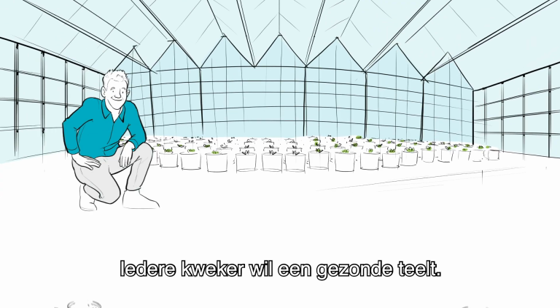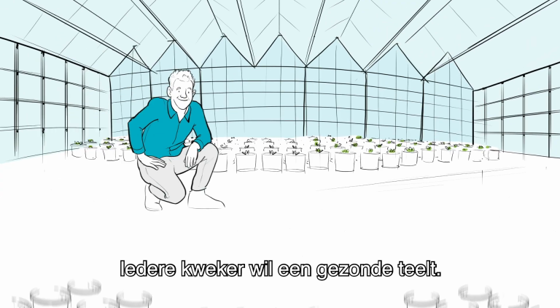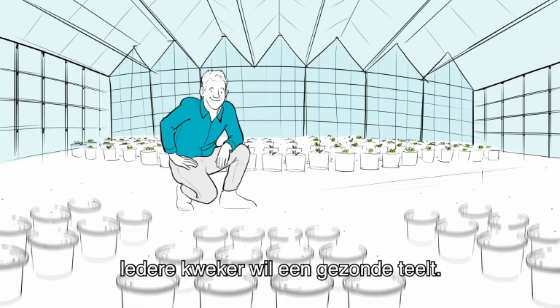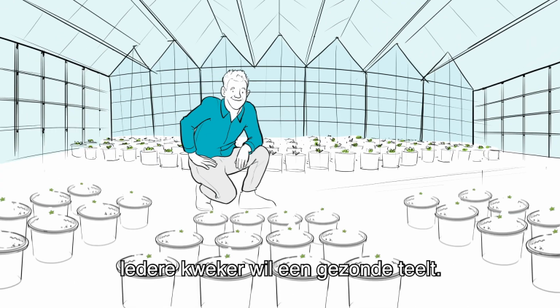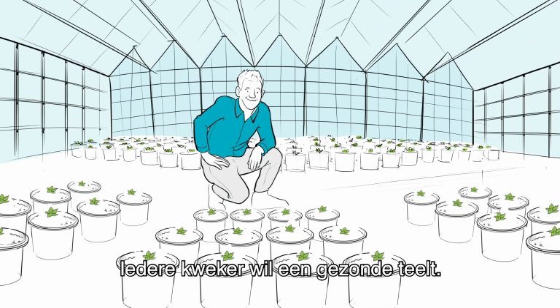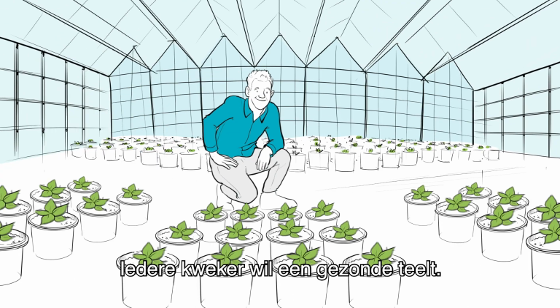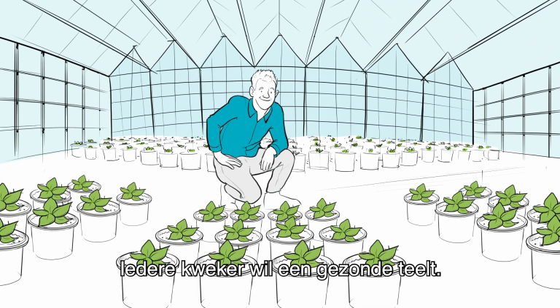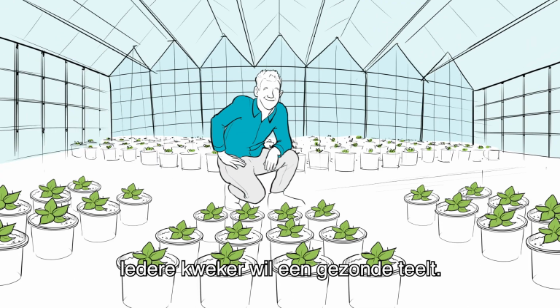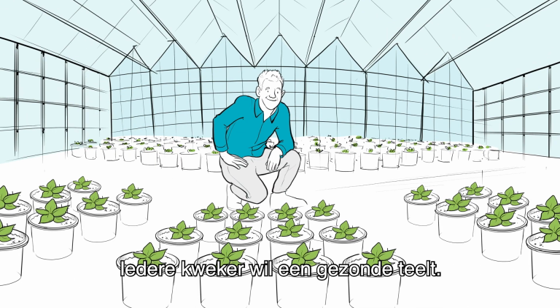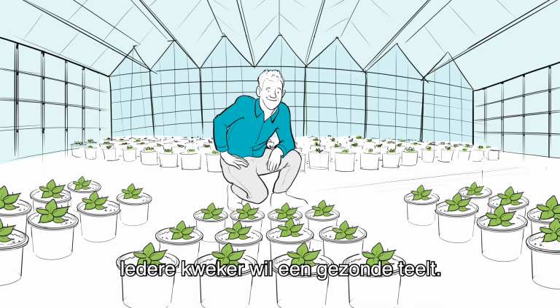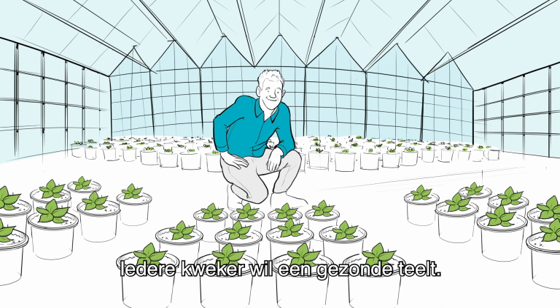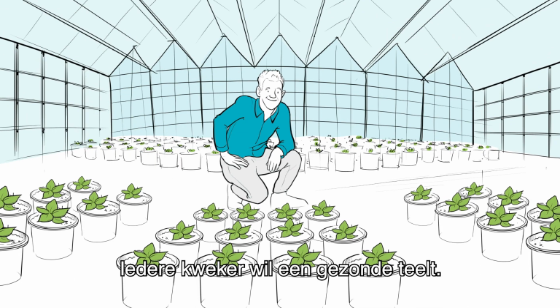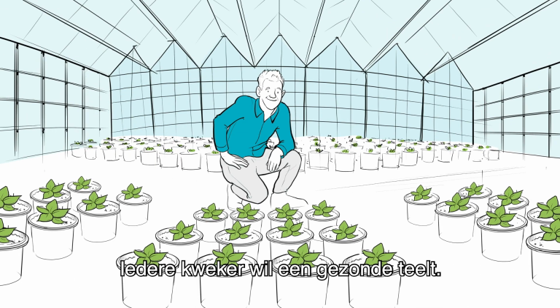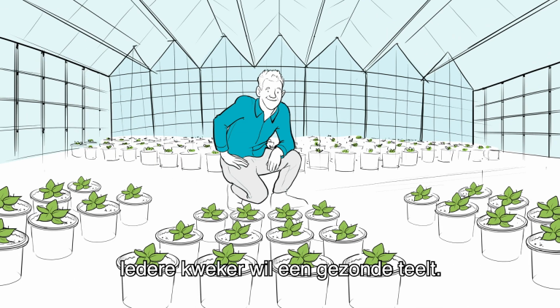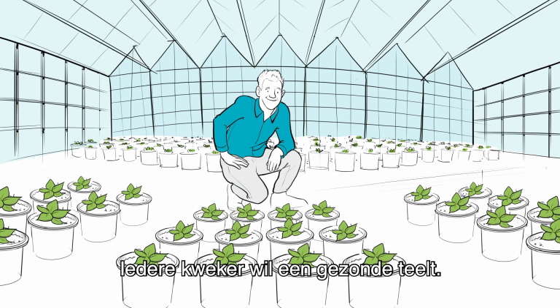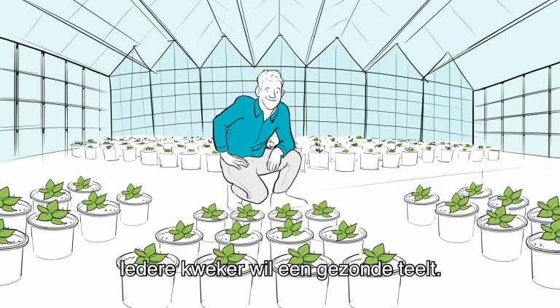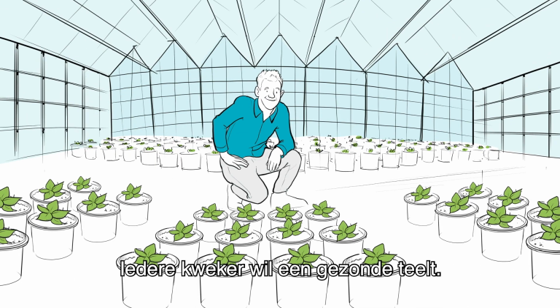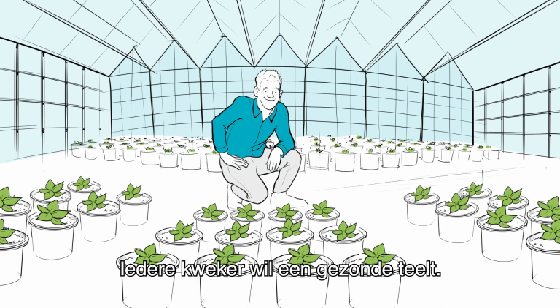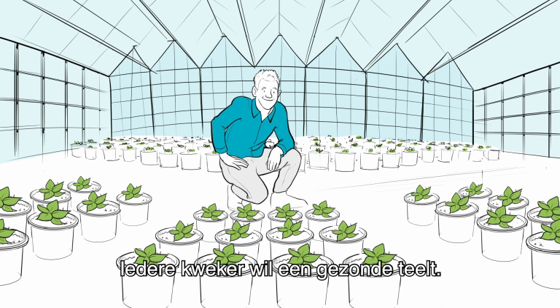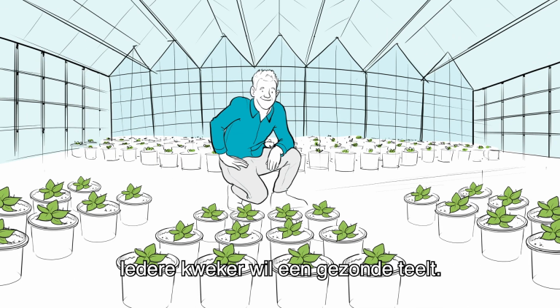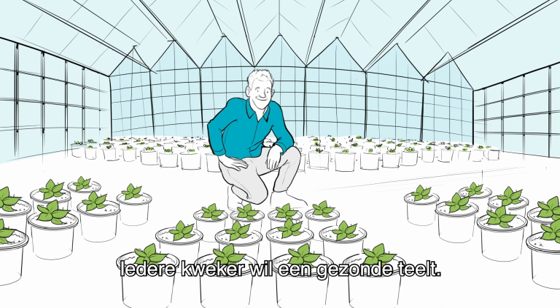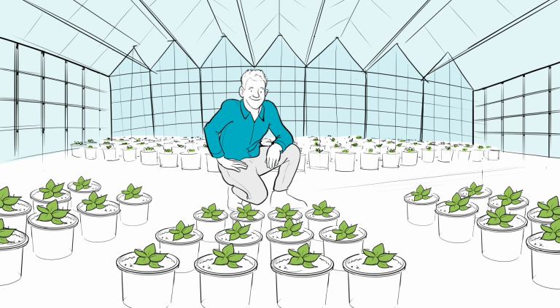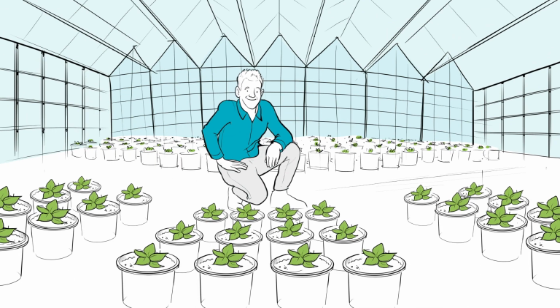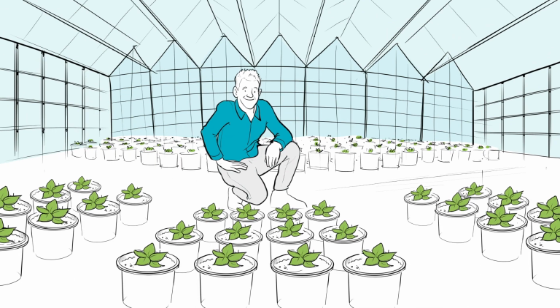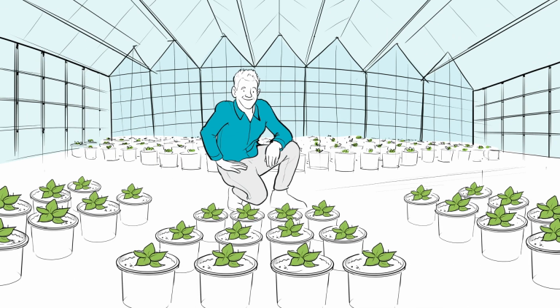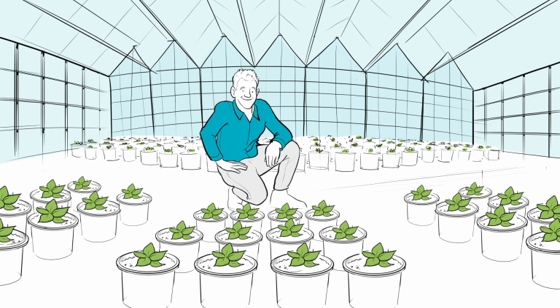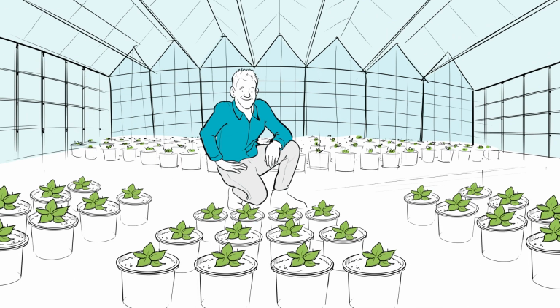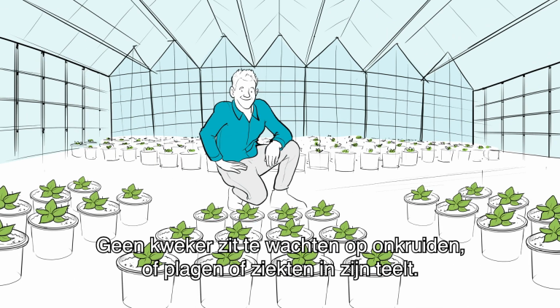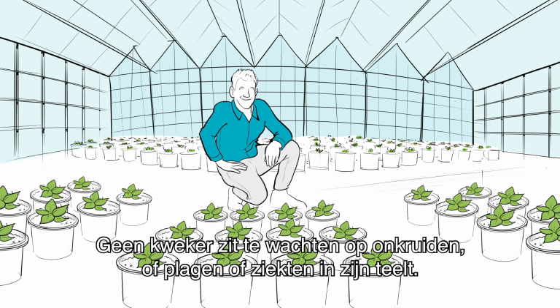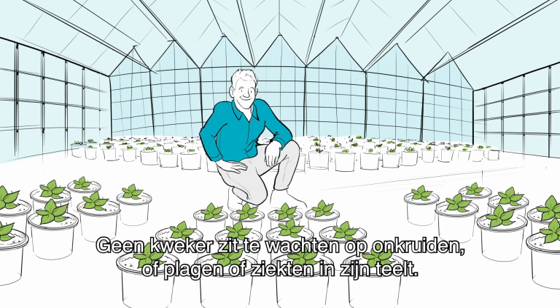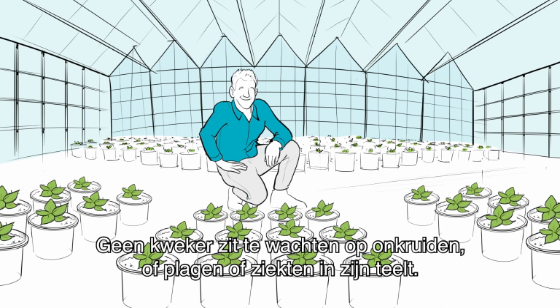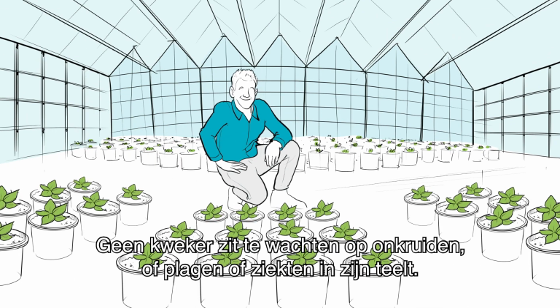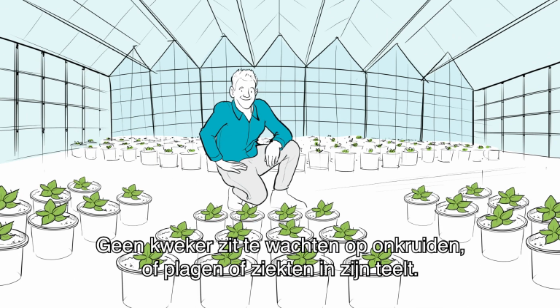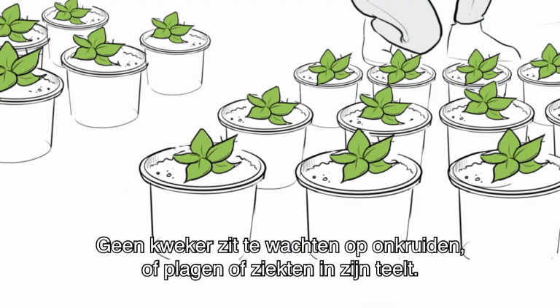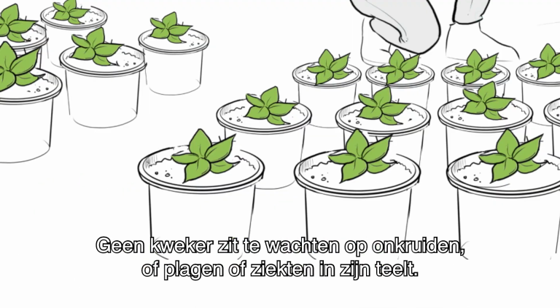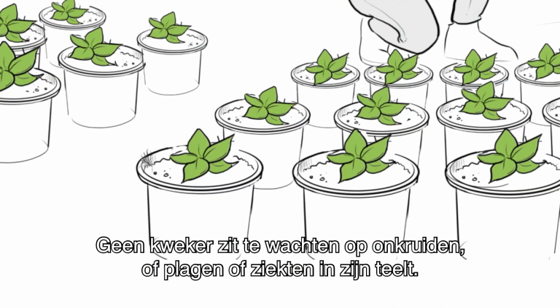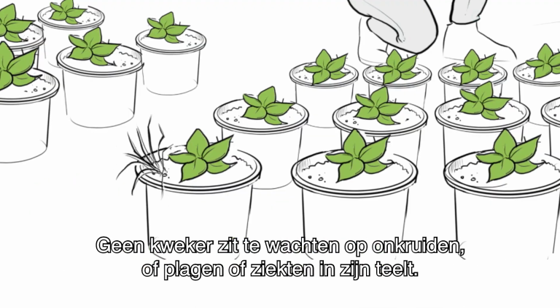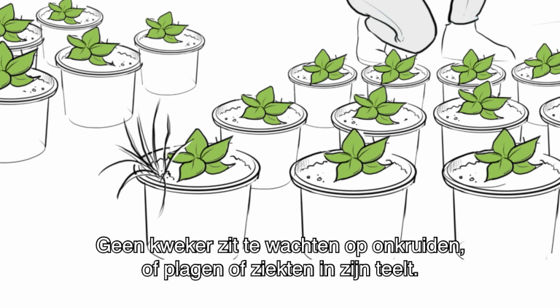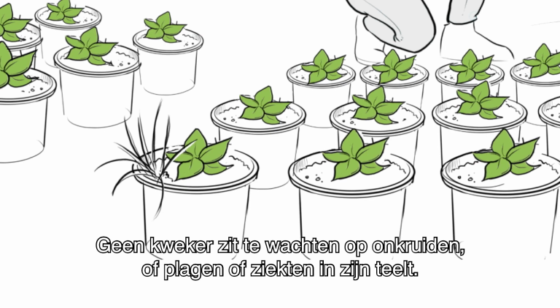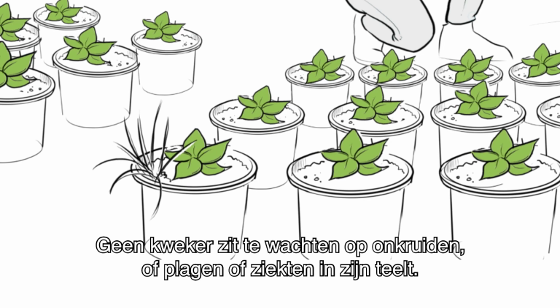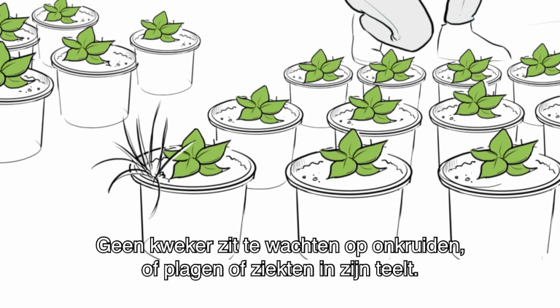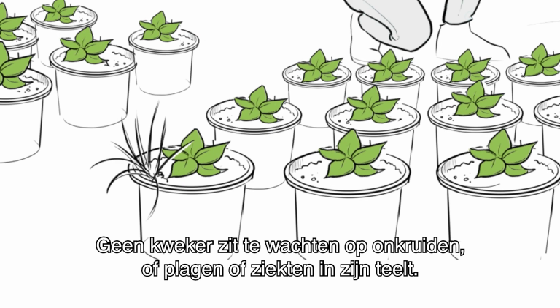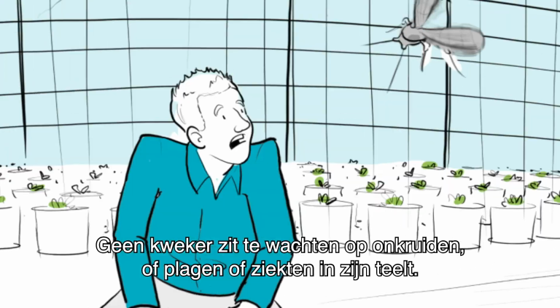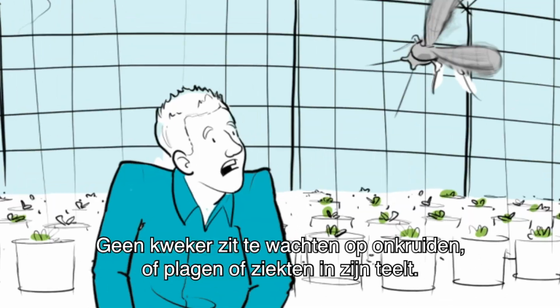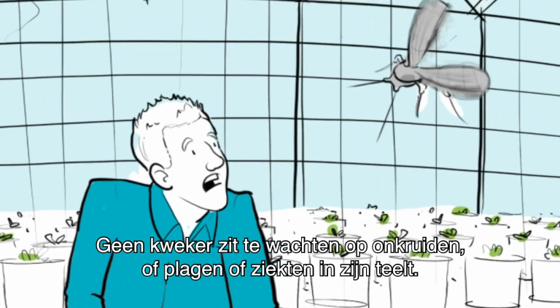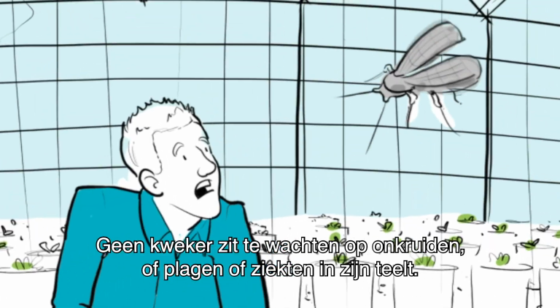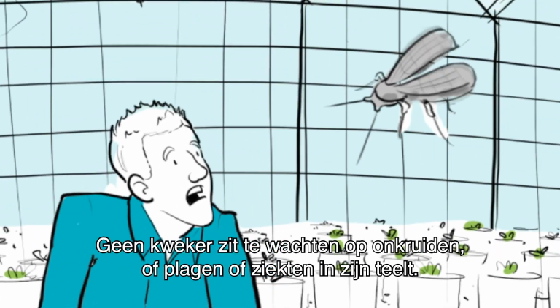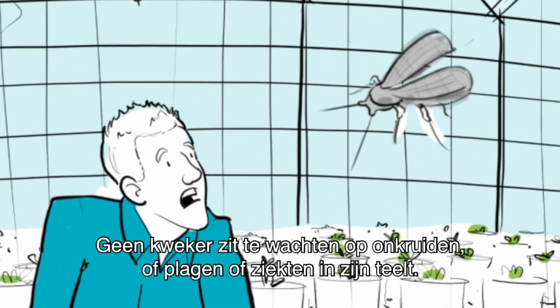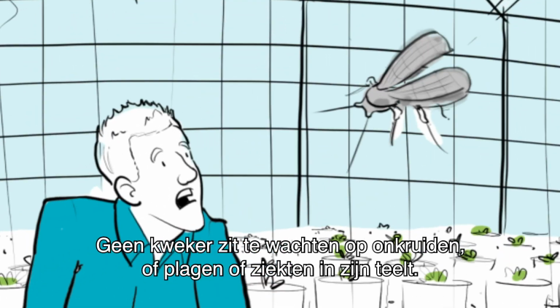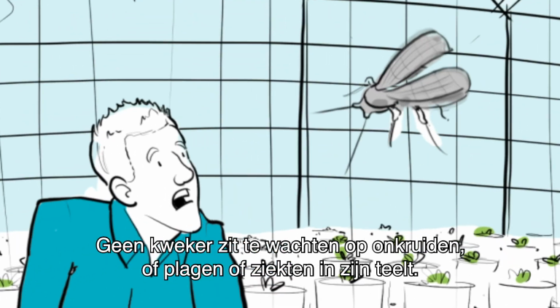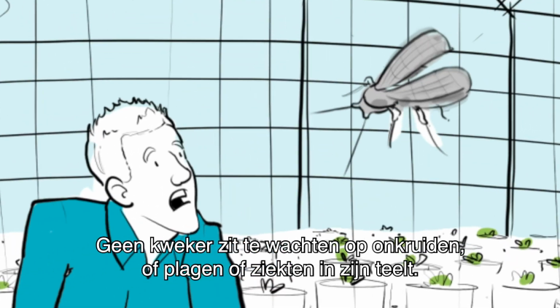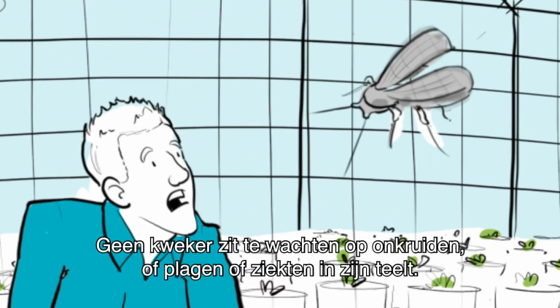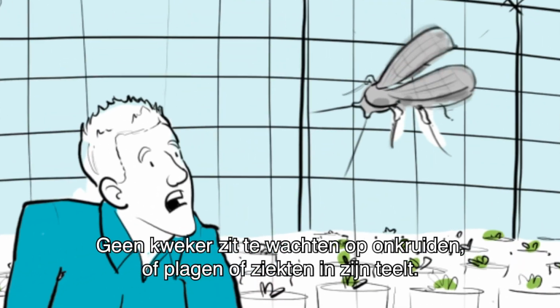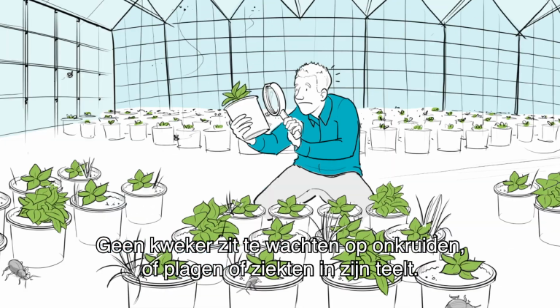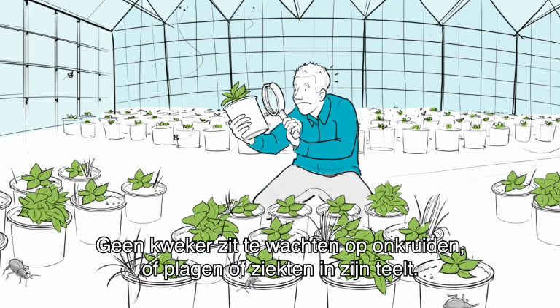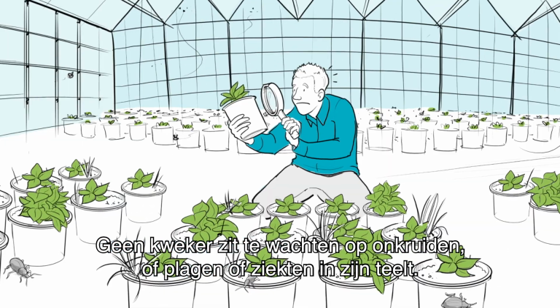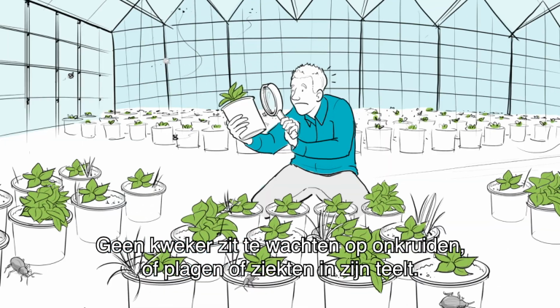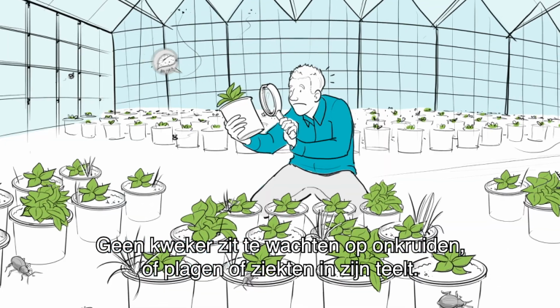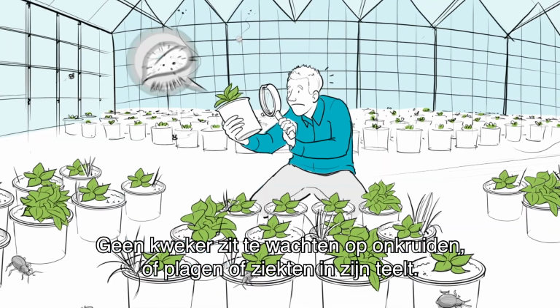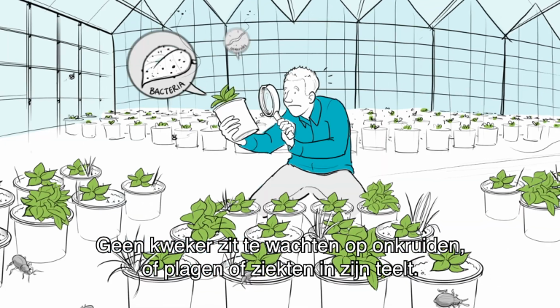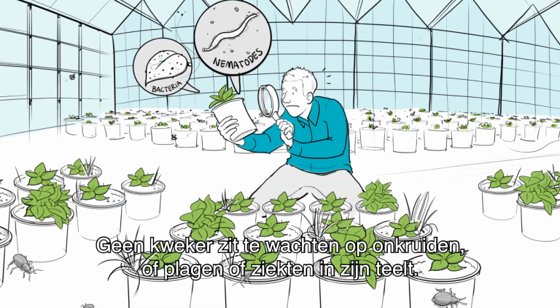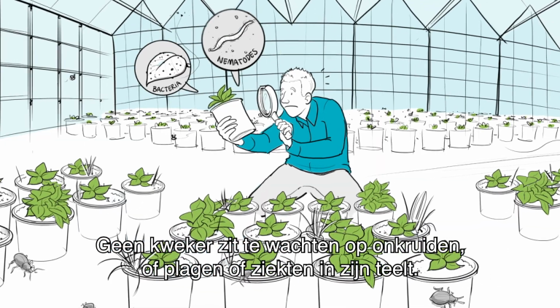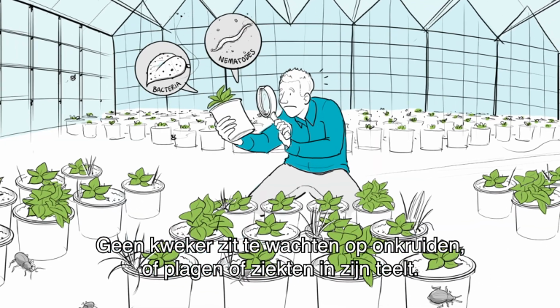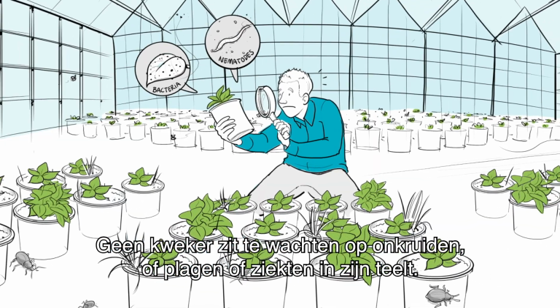Every grower wants a healthy culture. No grower wants weeds, or pests, or diseases in its culture.